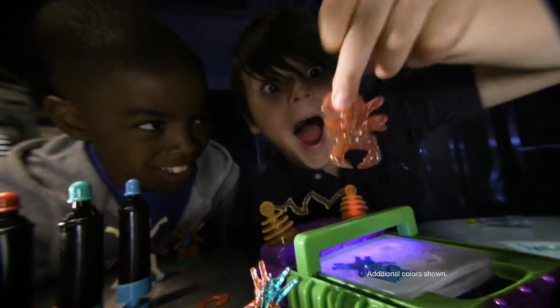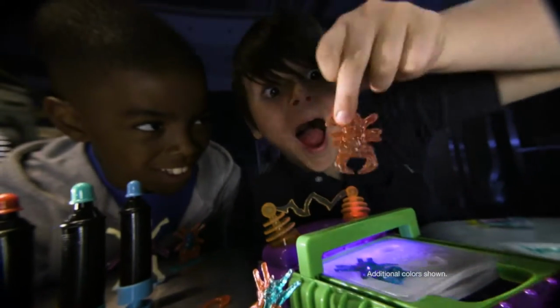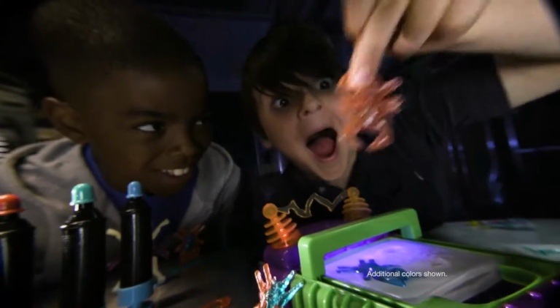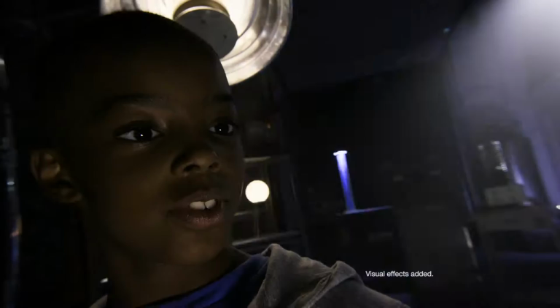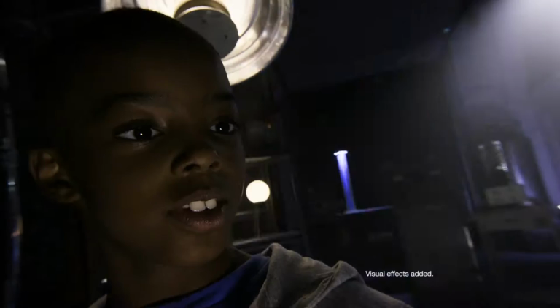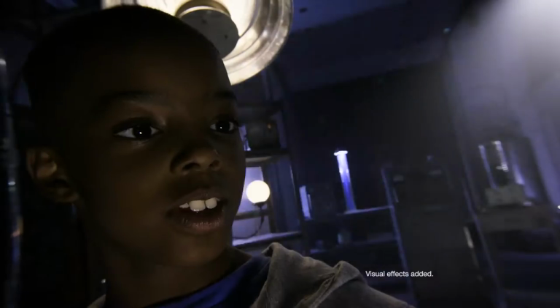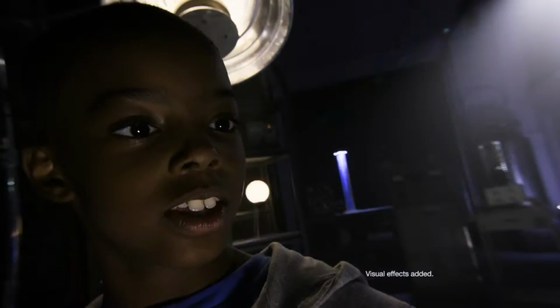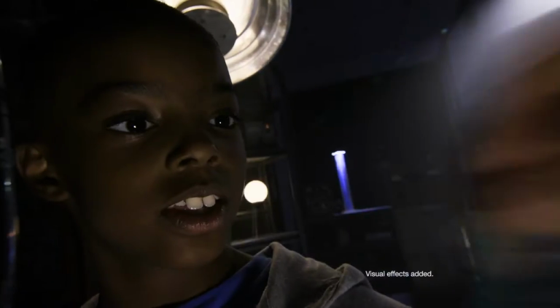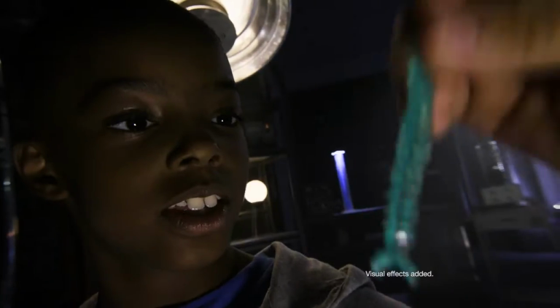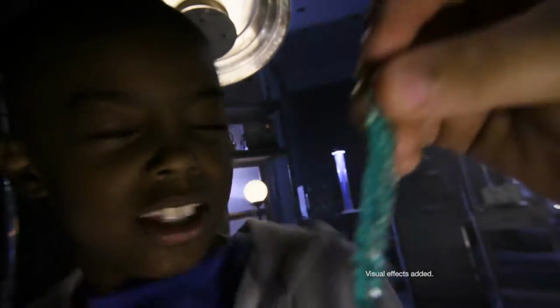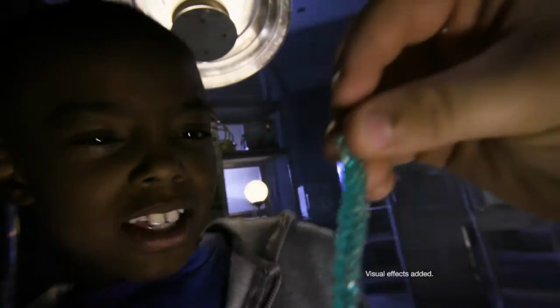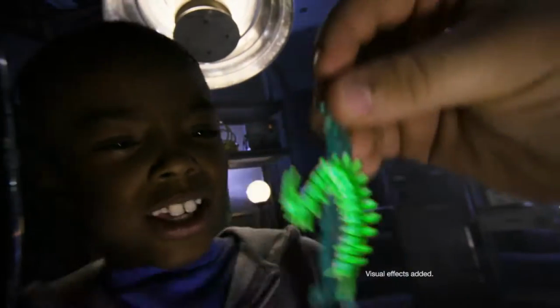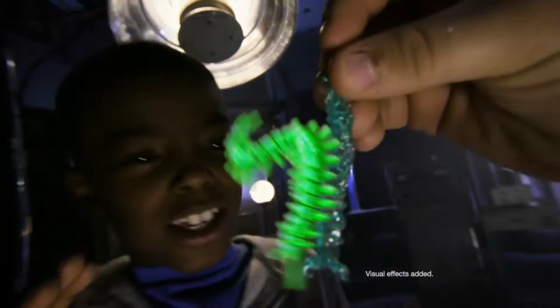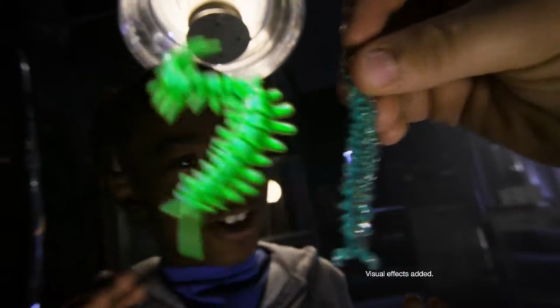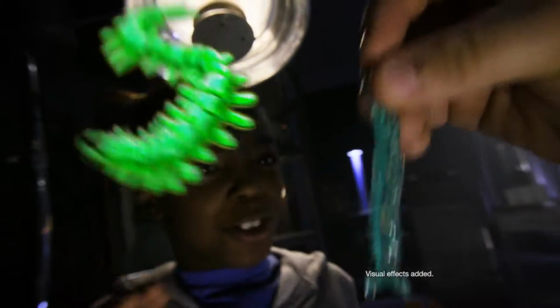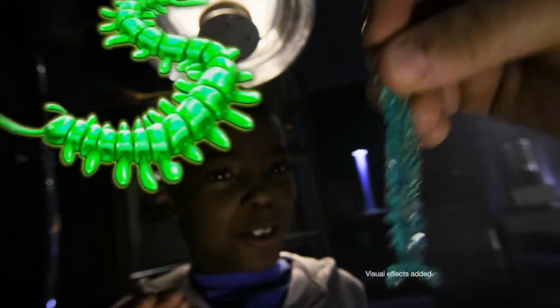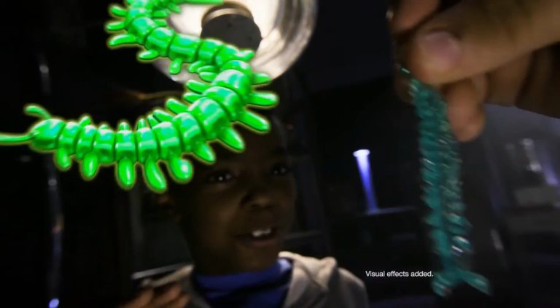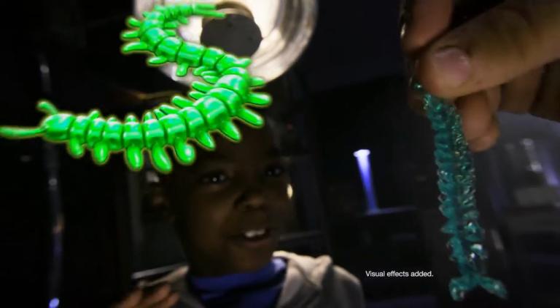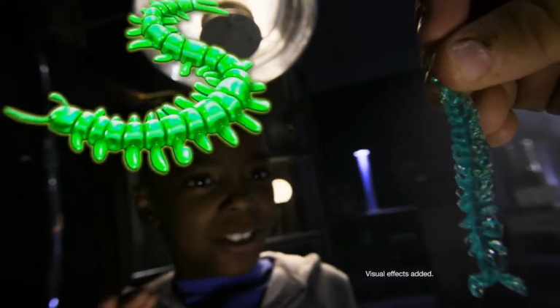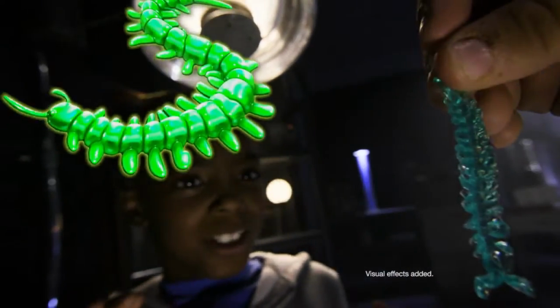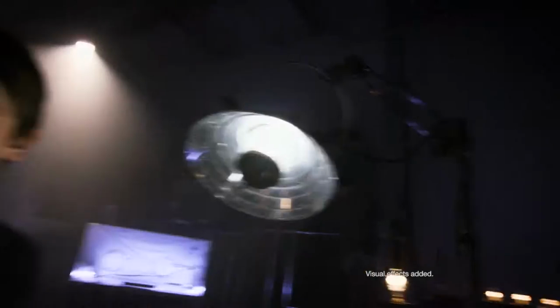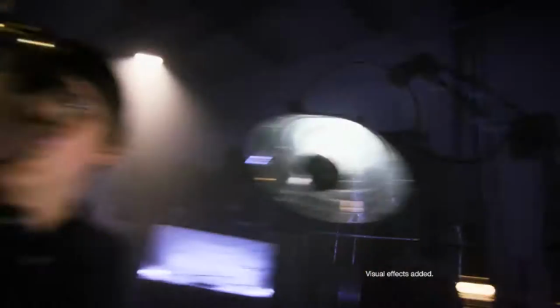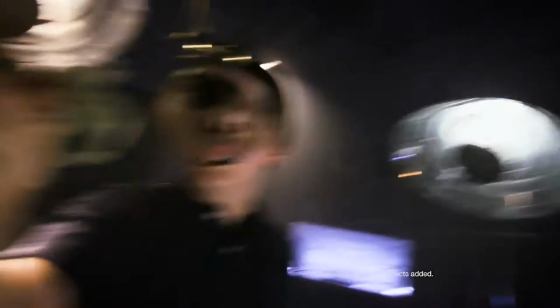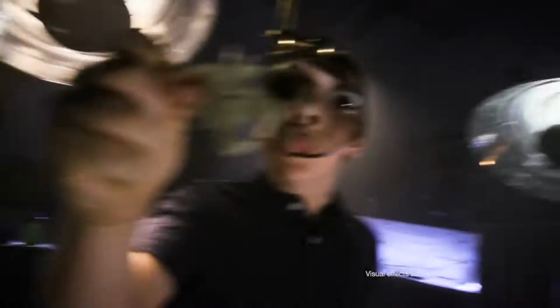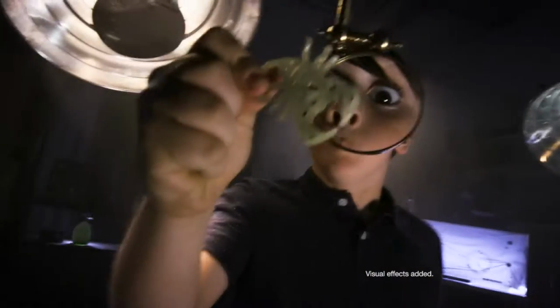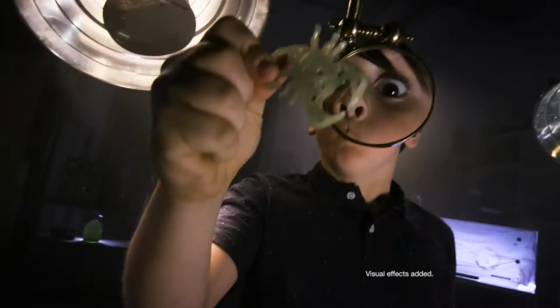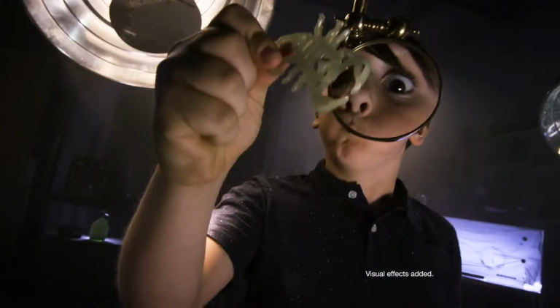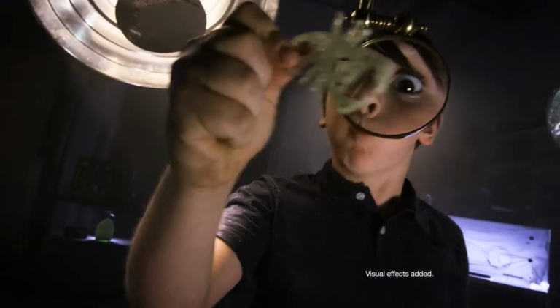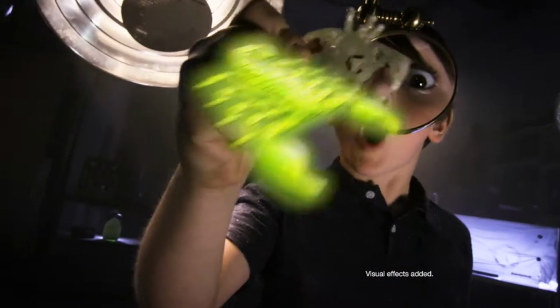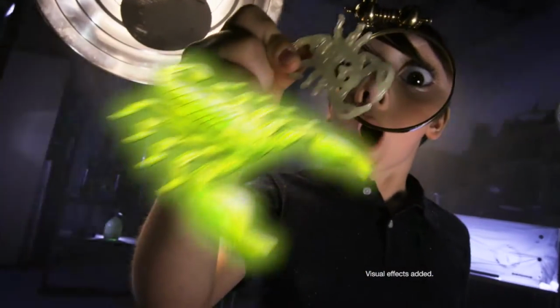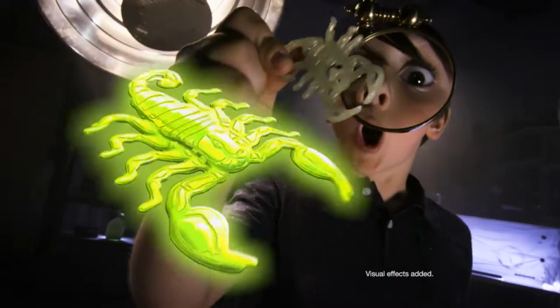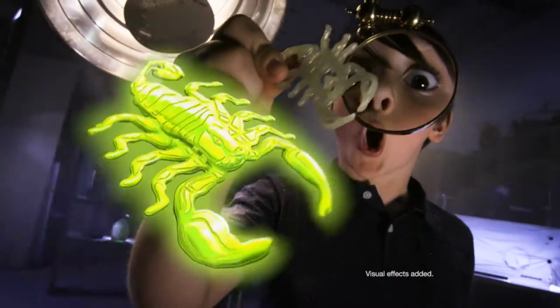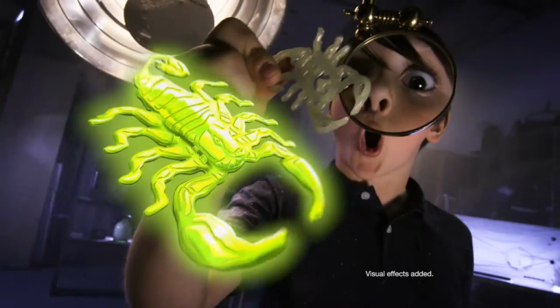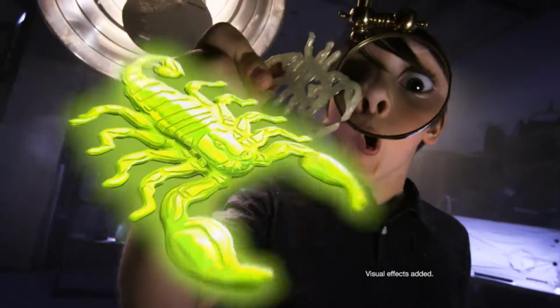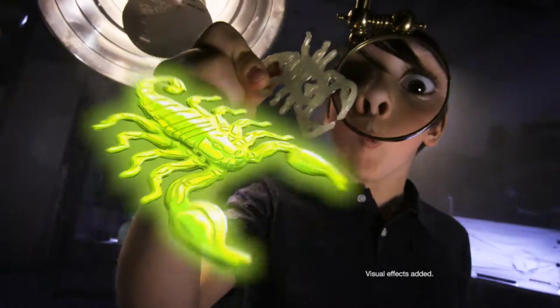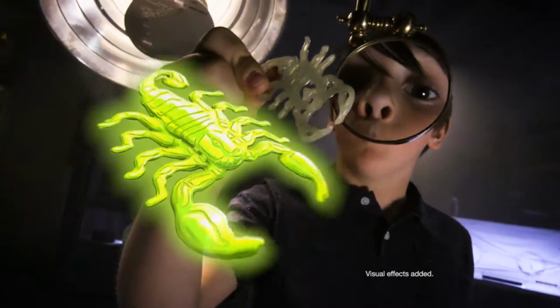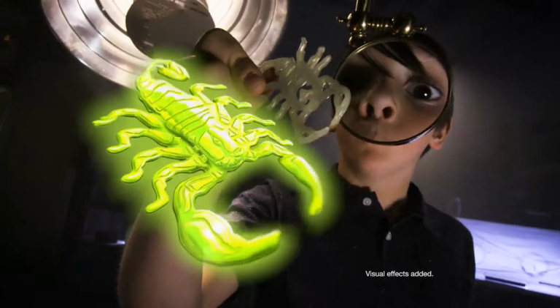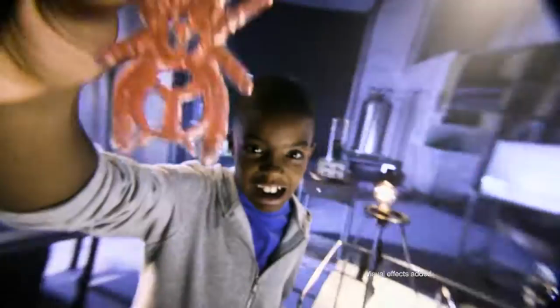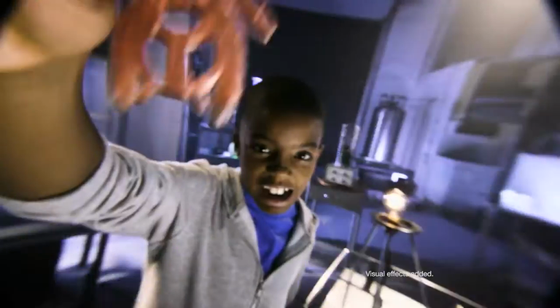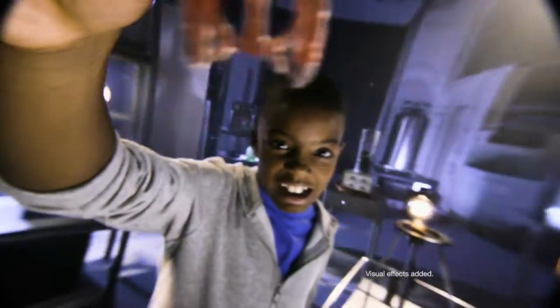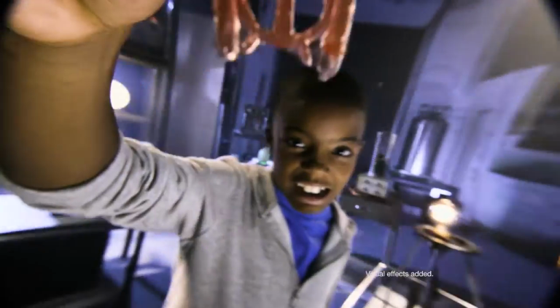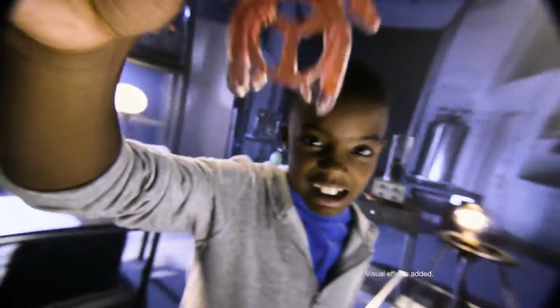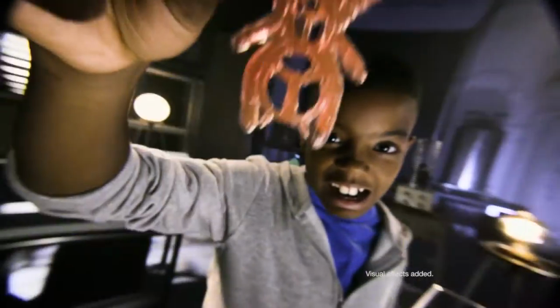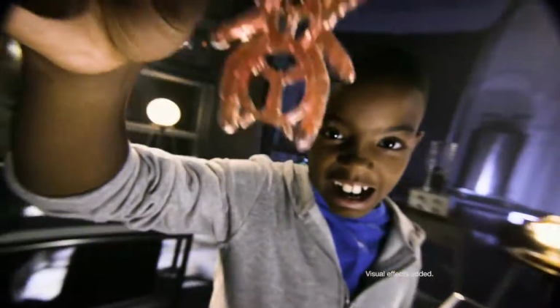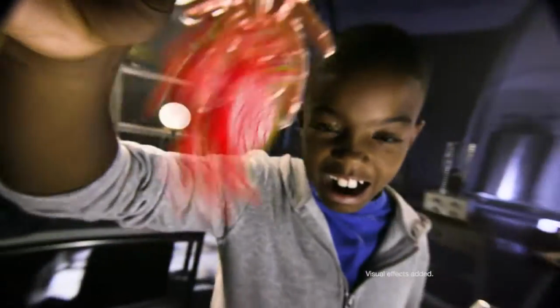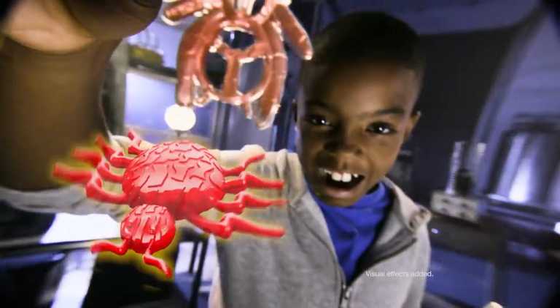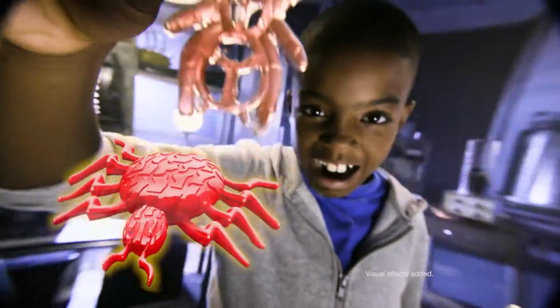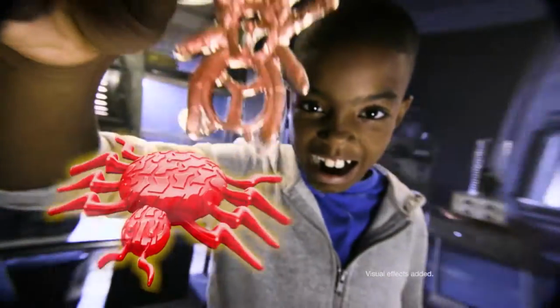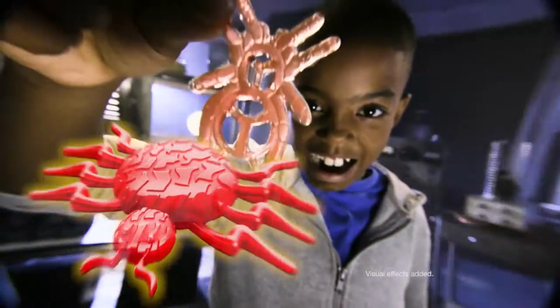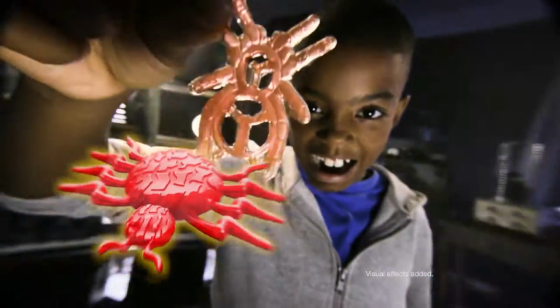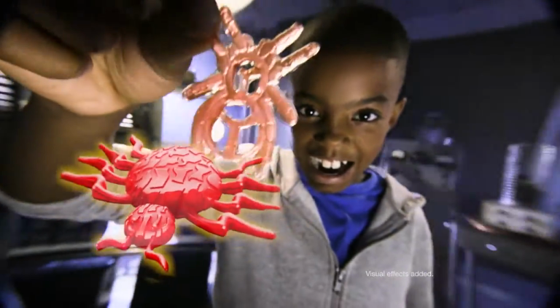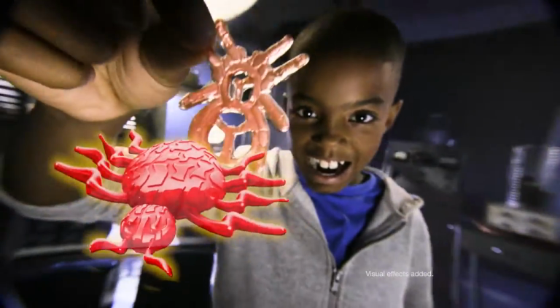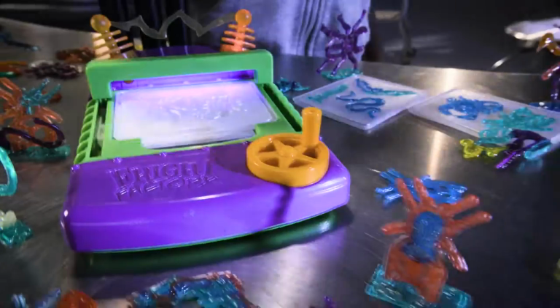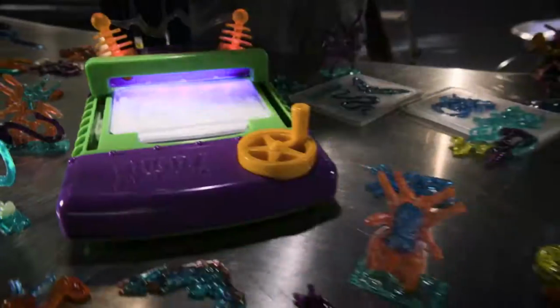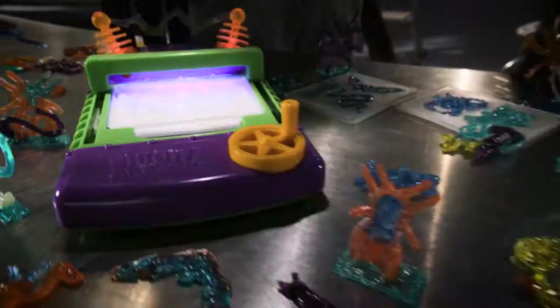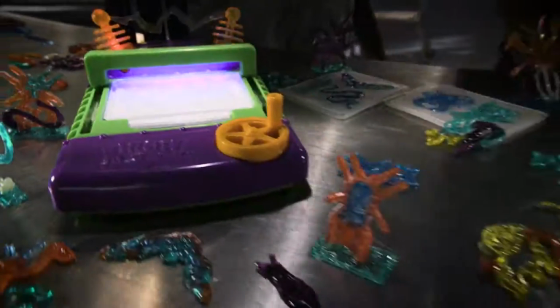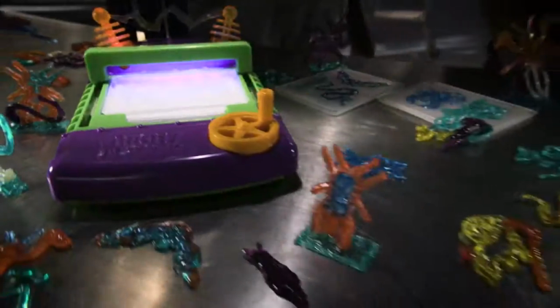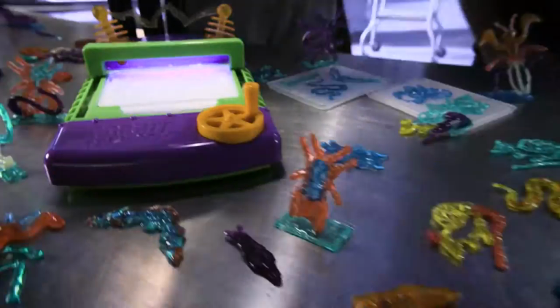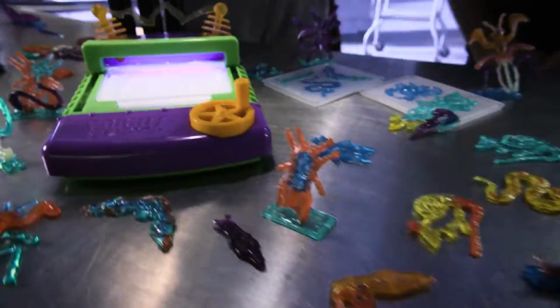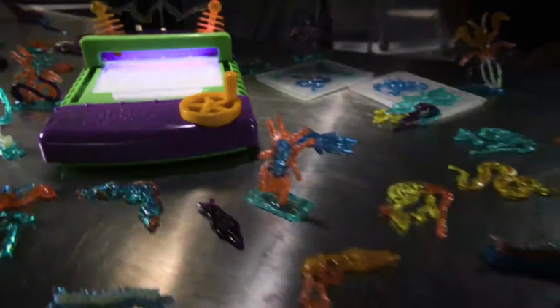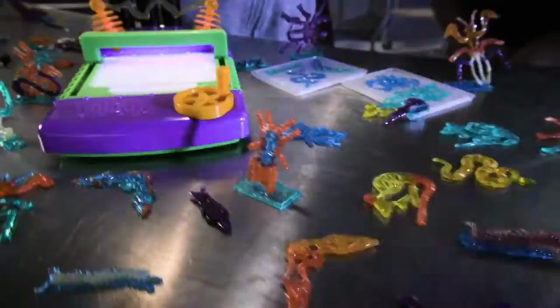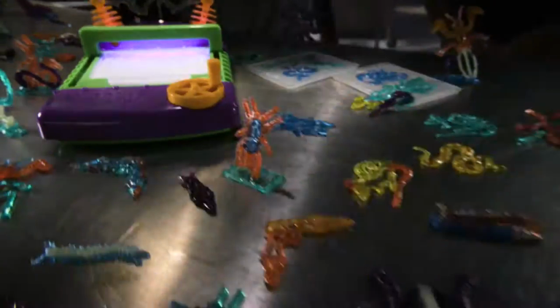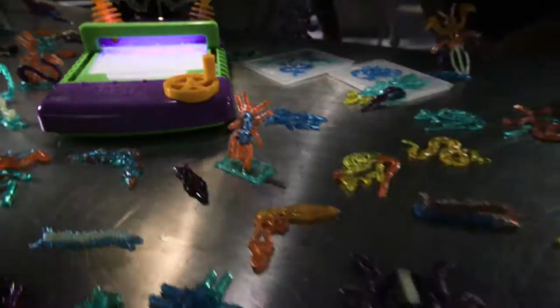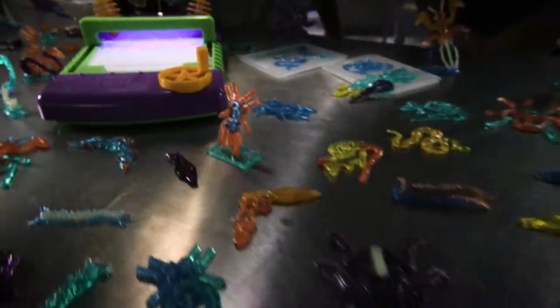Make creepy centipedes, scary scorpions, gross spiders, and so much more.